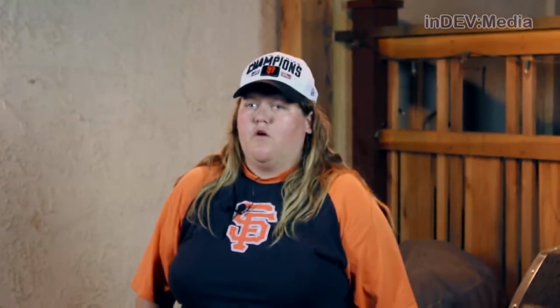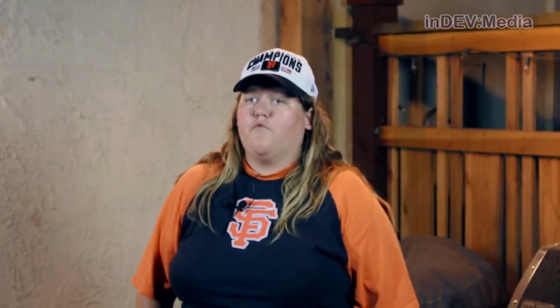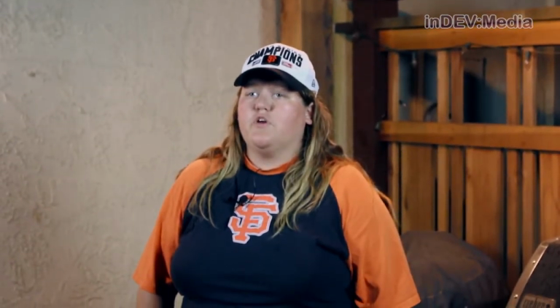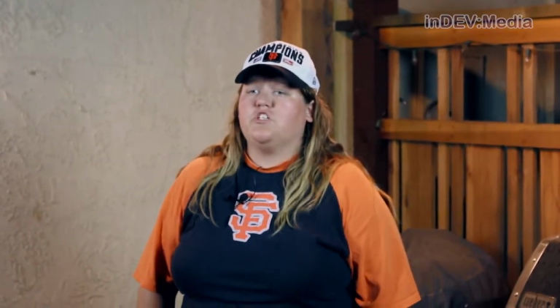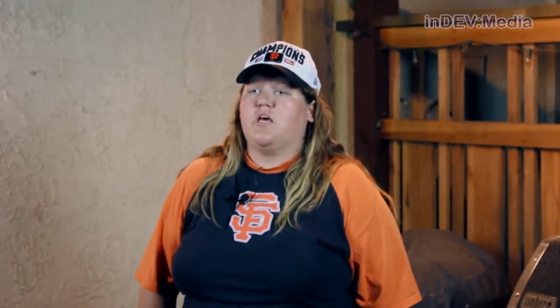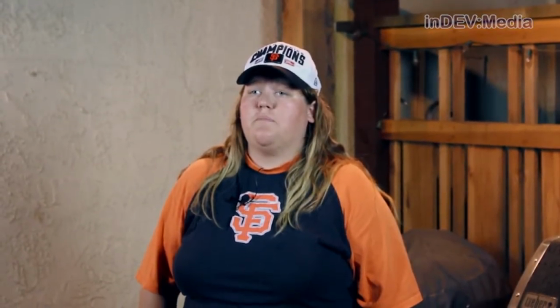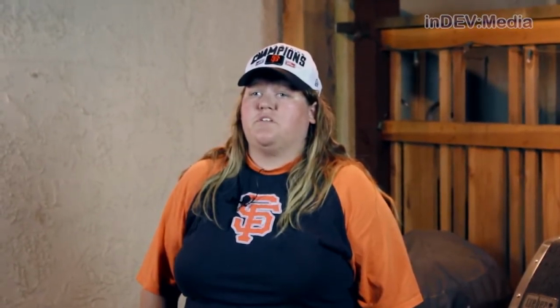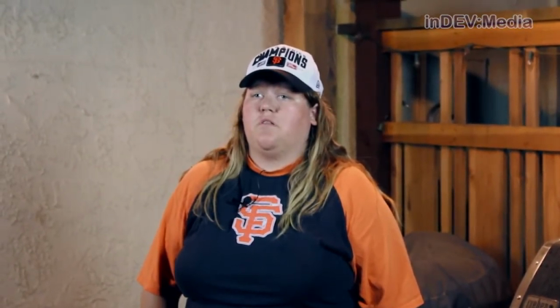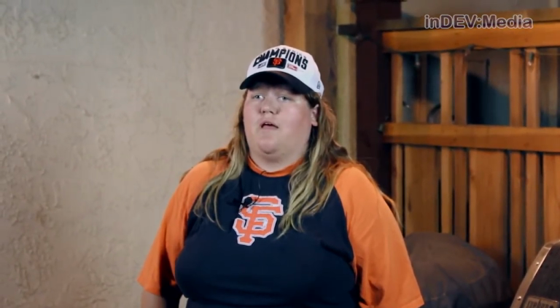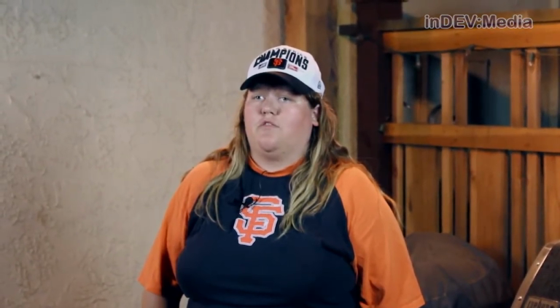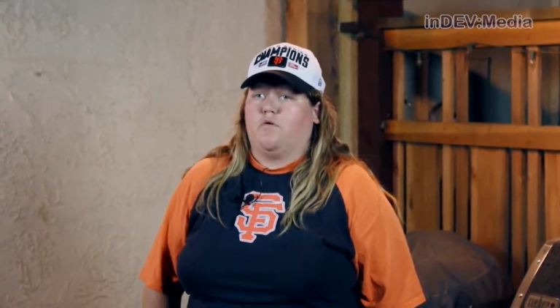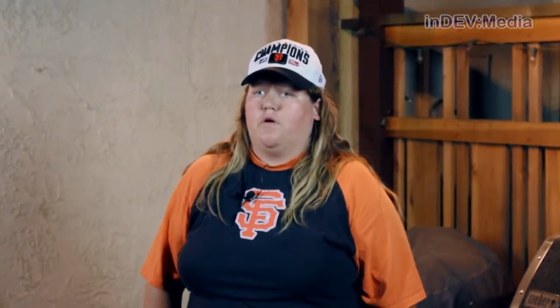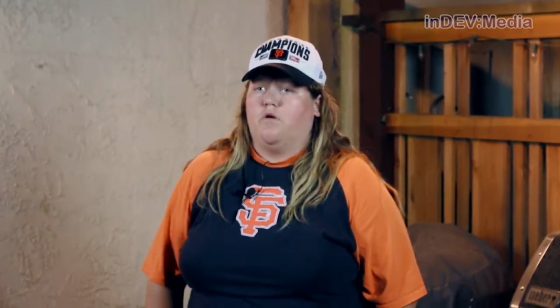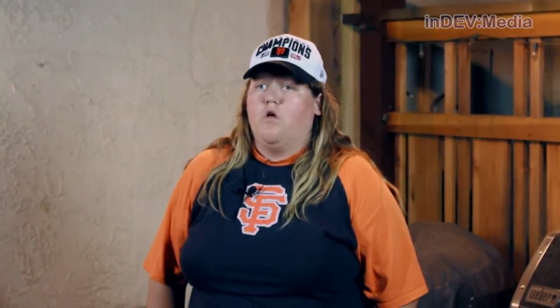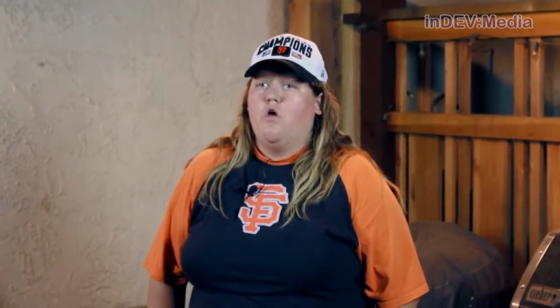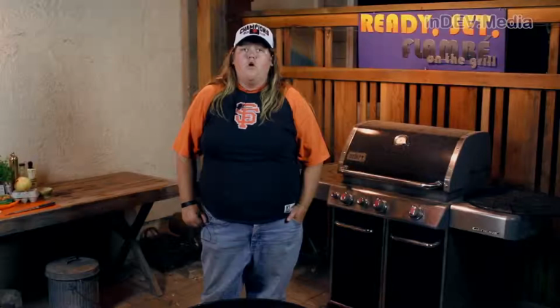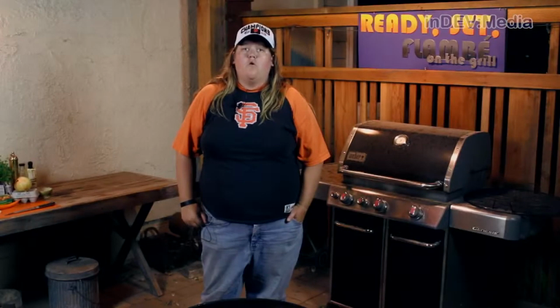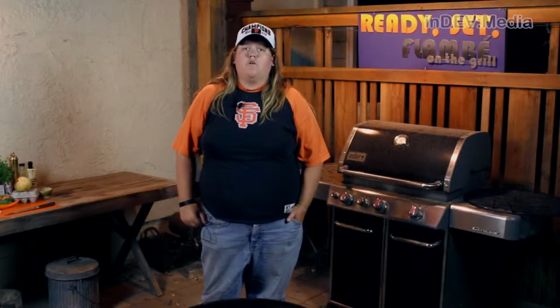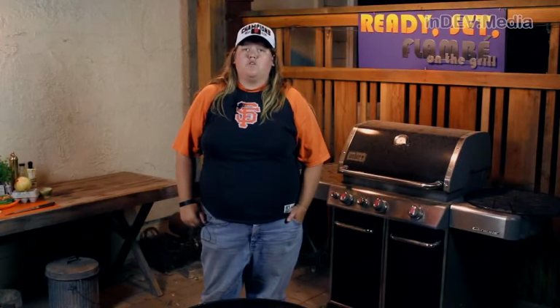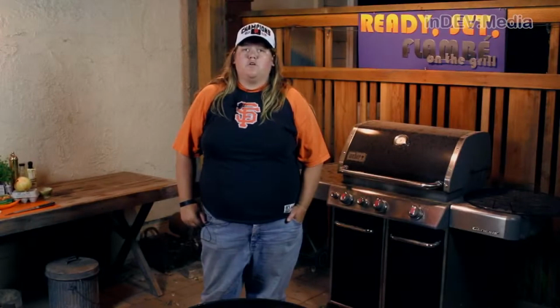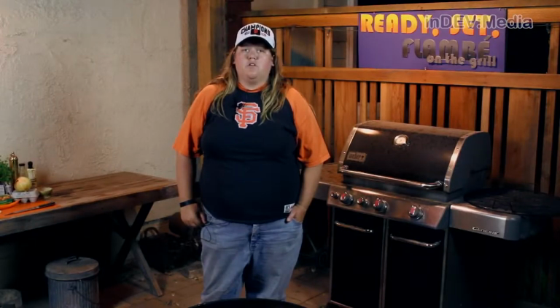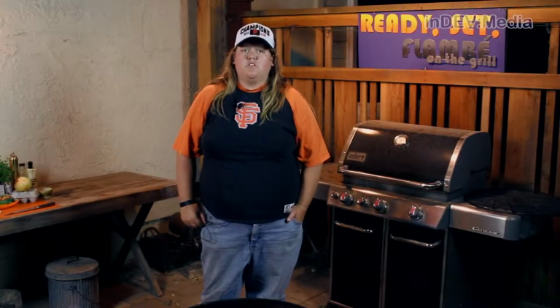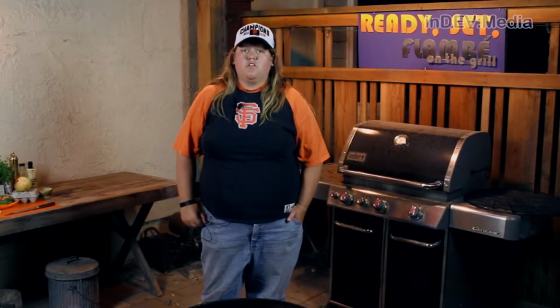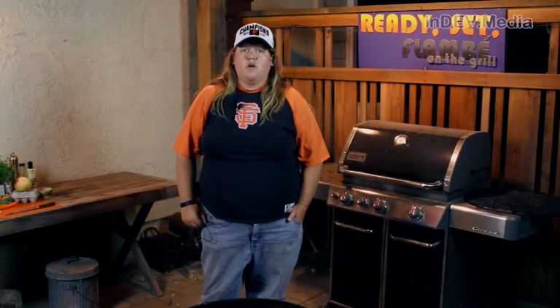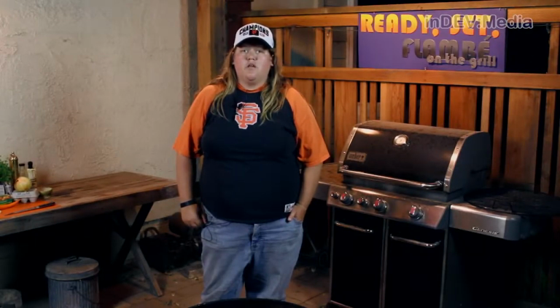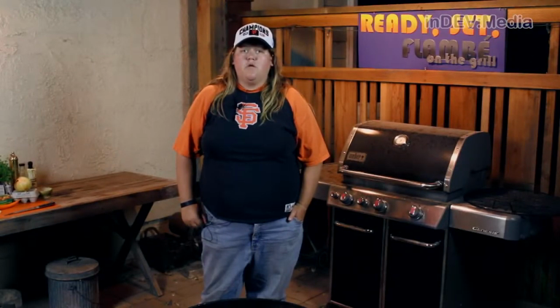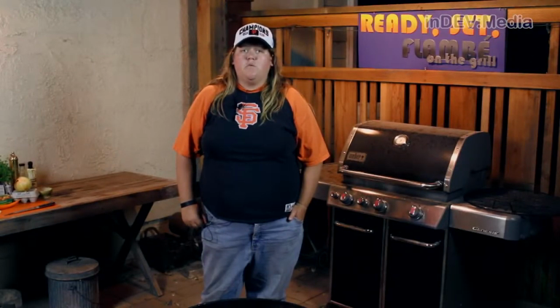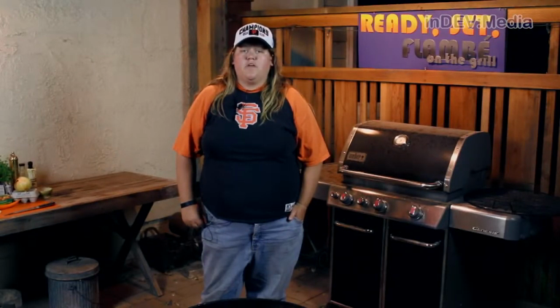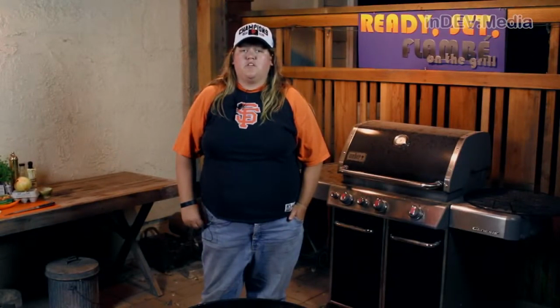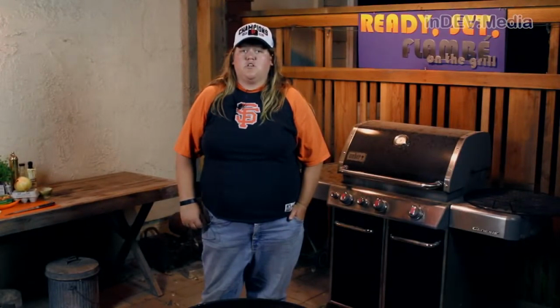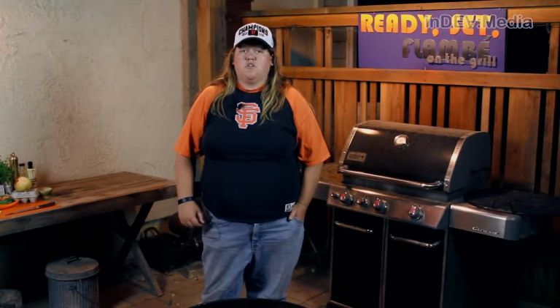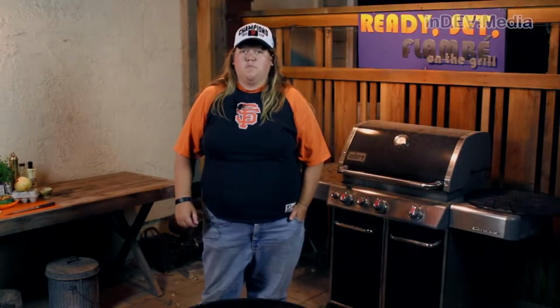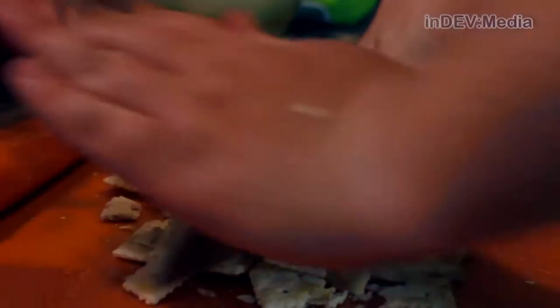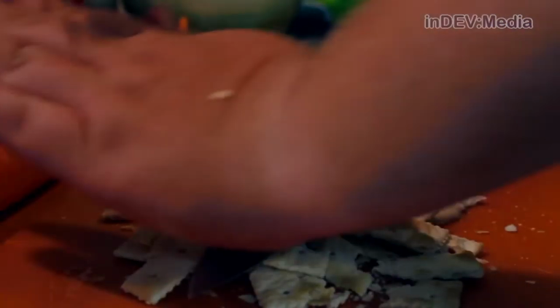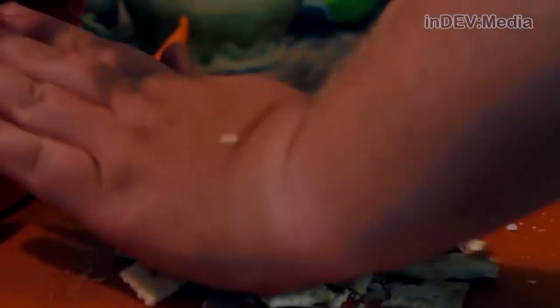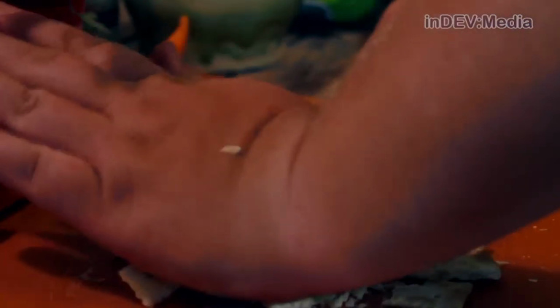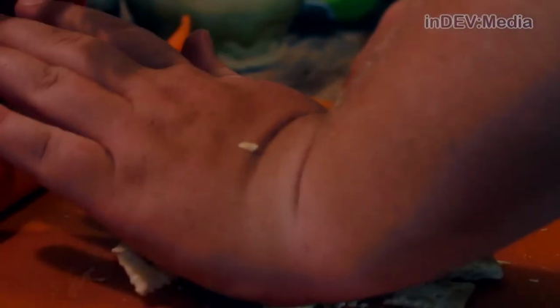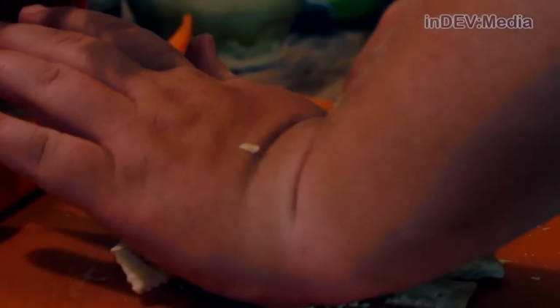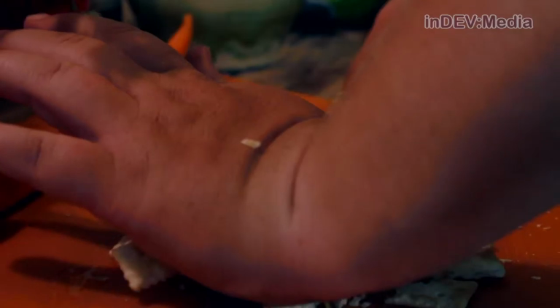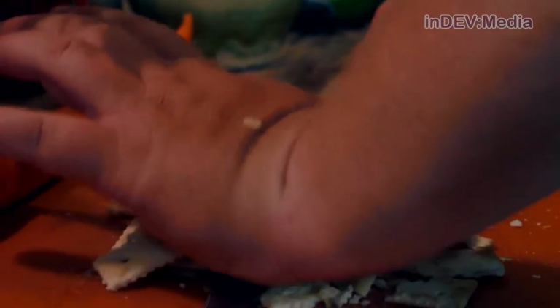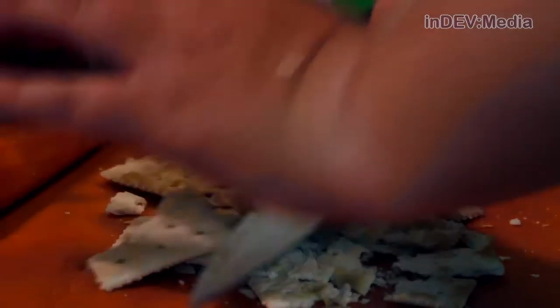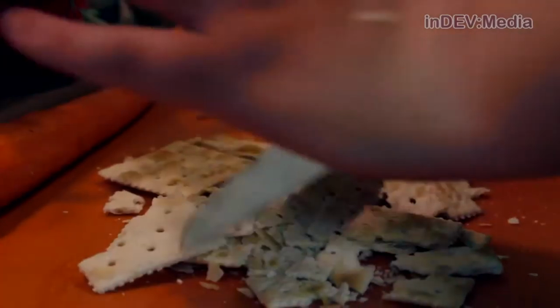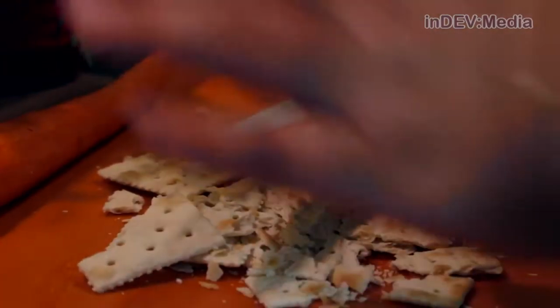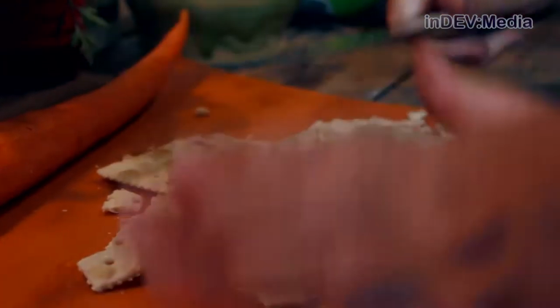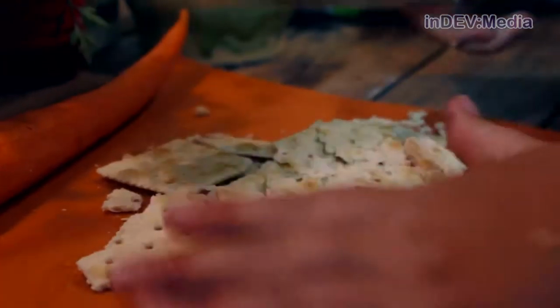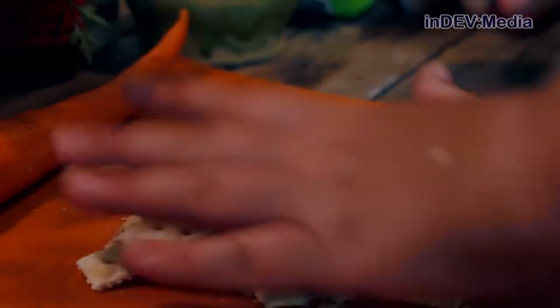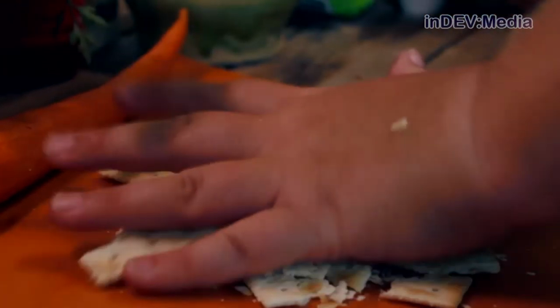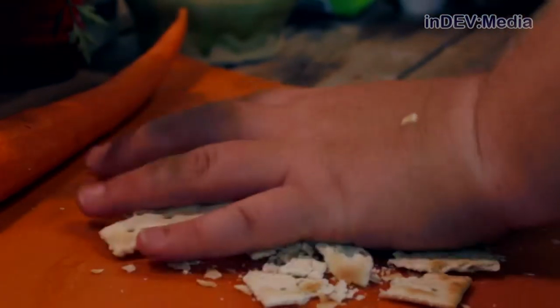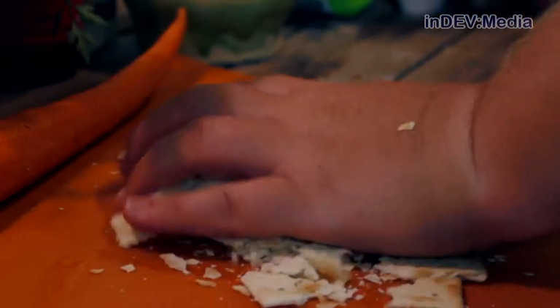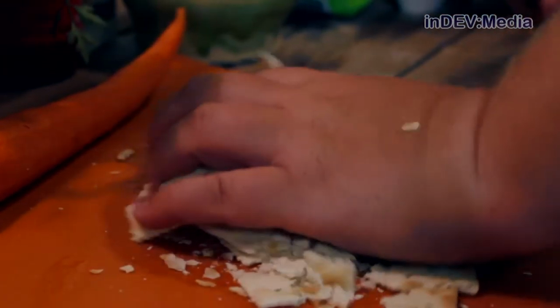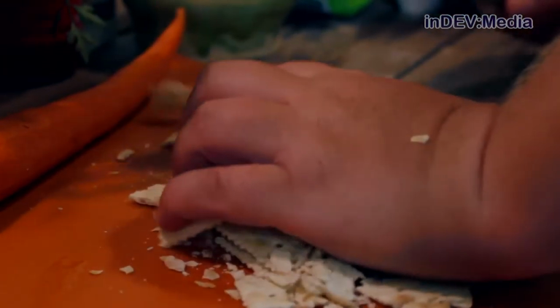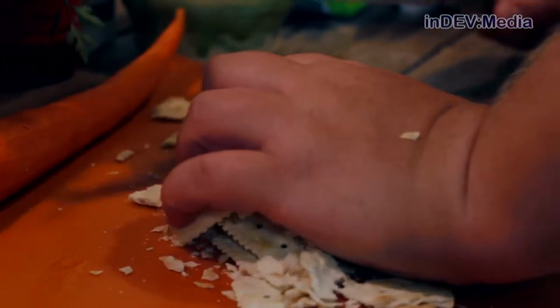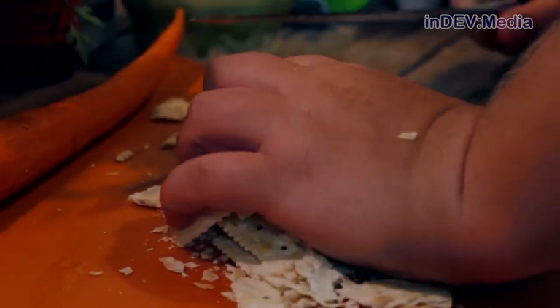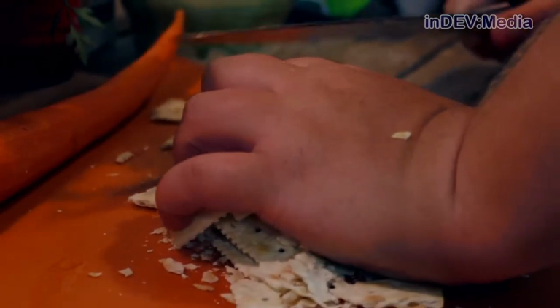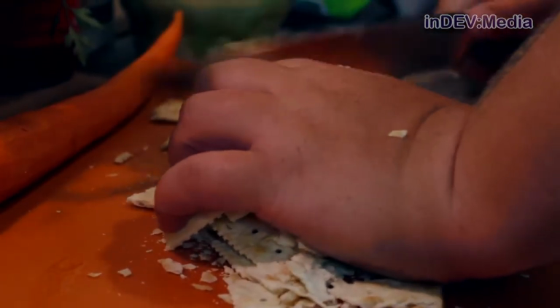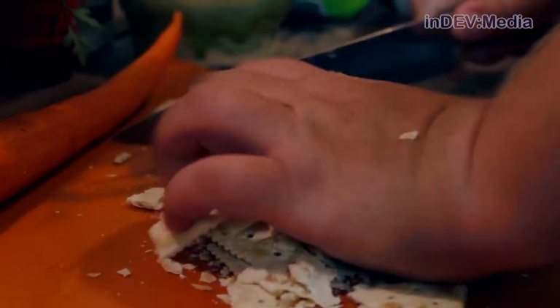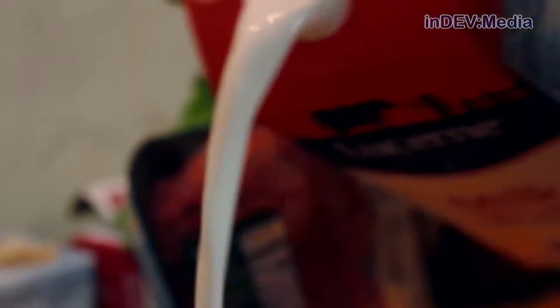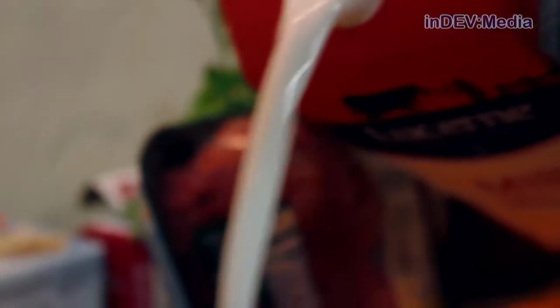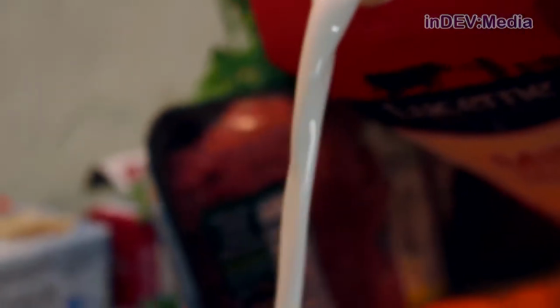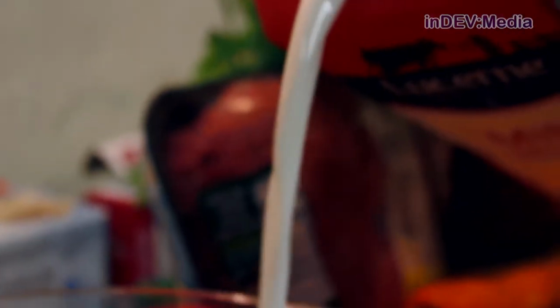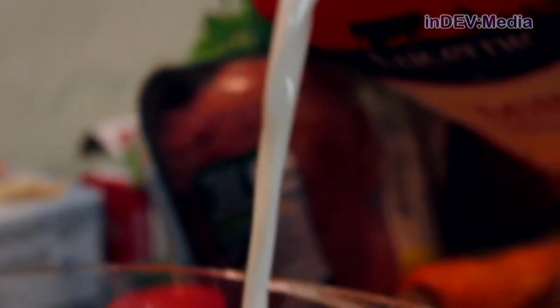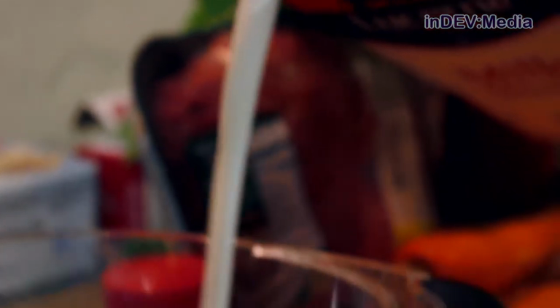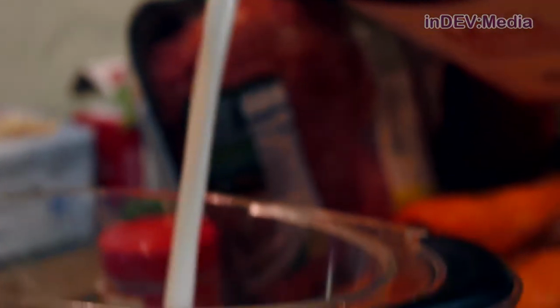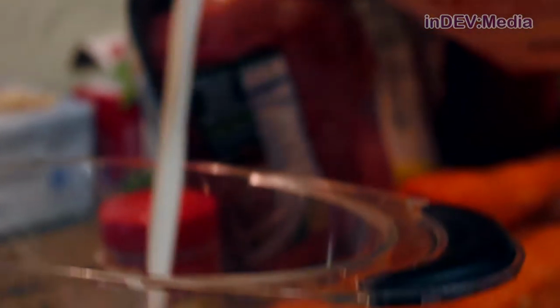Our first step is to light the grill. Once your grill is started, we can start the meatloaf. We're going to start by crushing up our saltines and pouring milk over them.